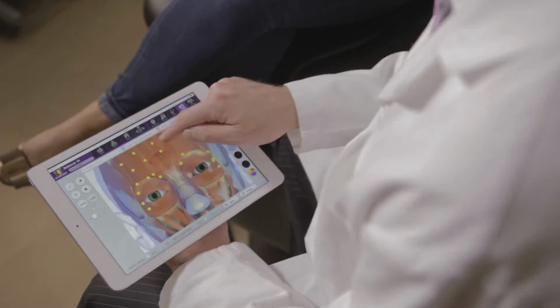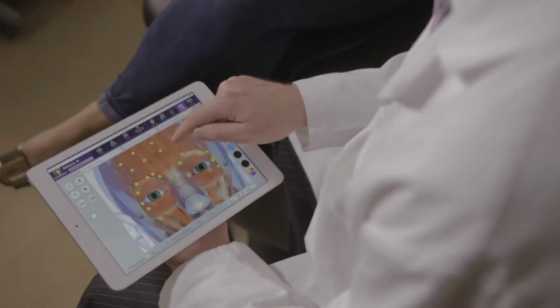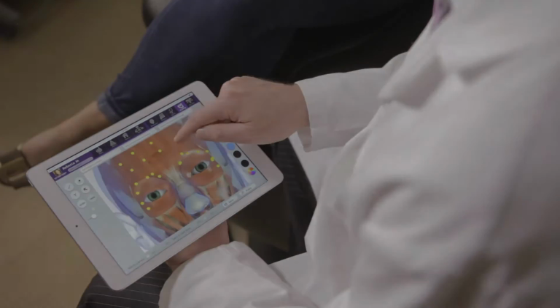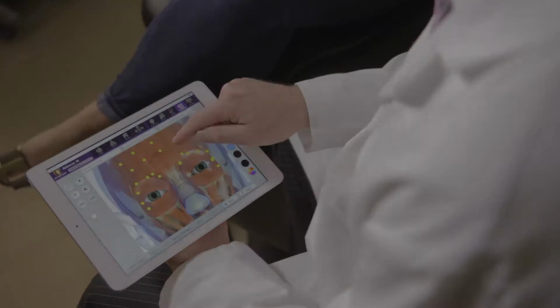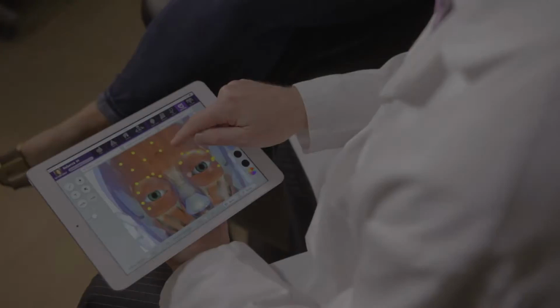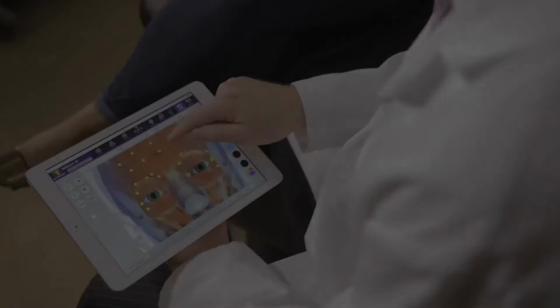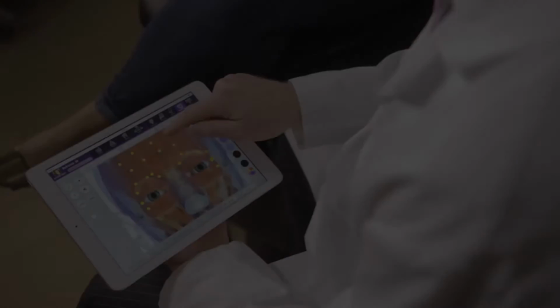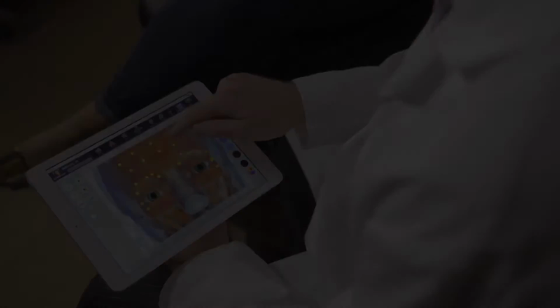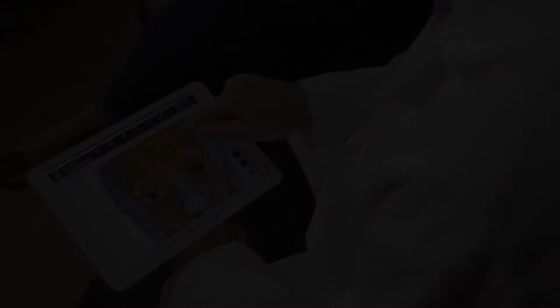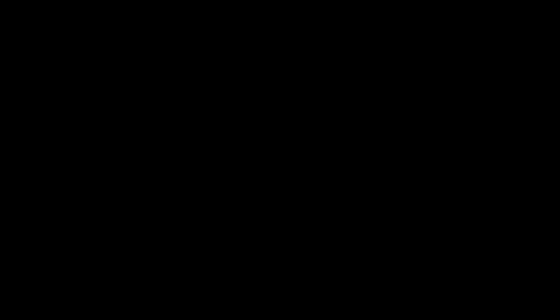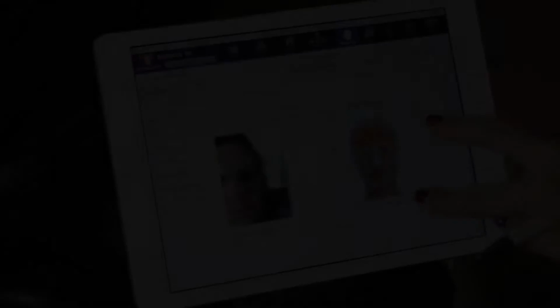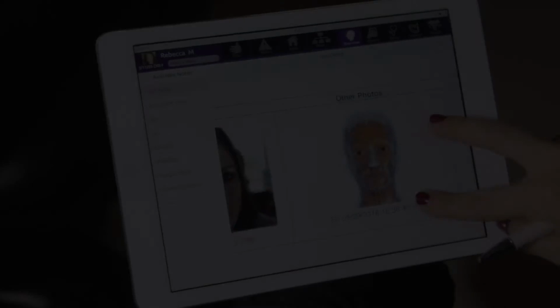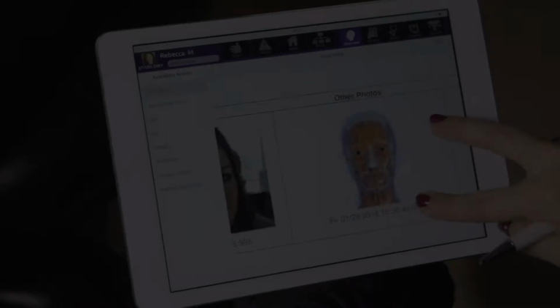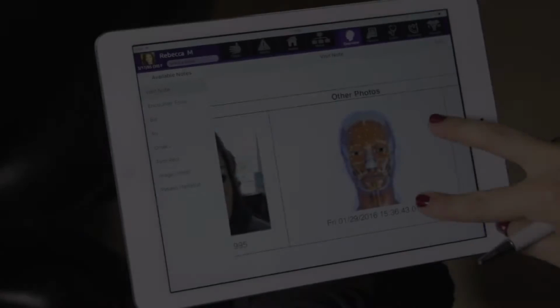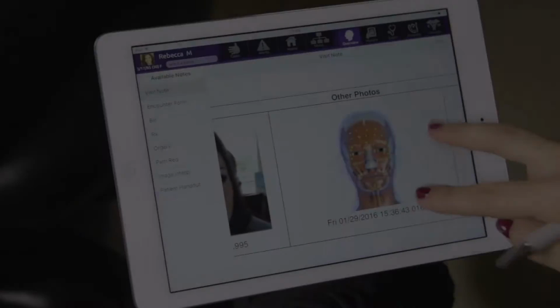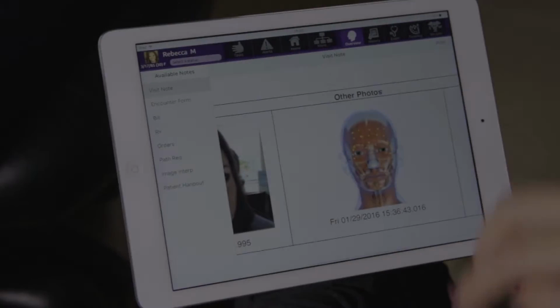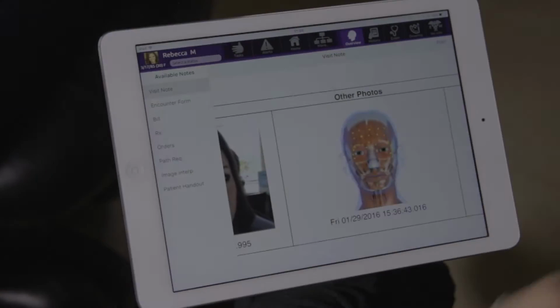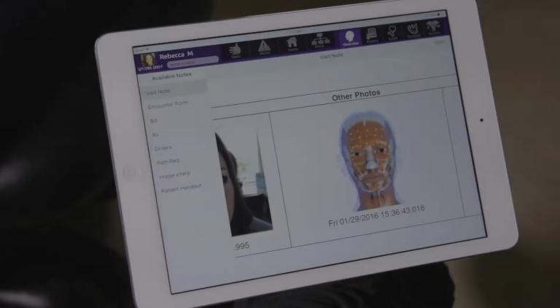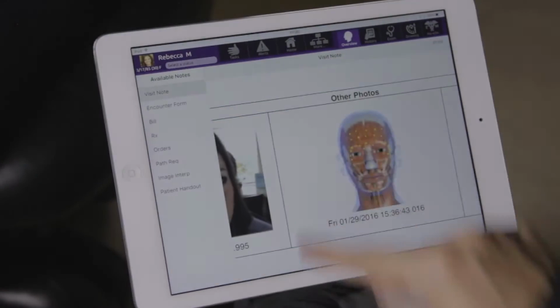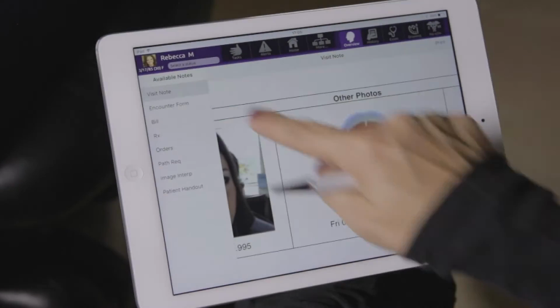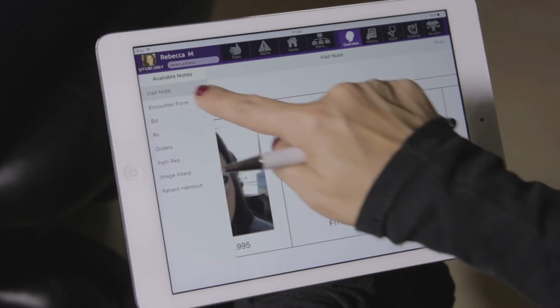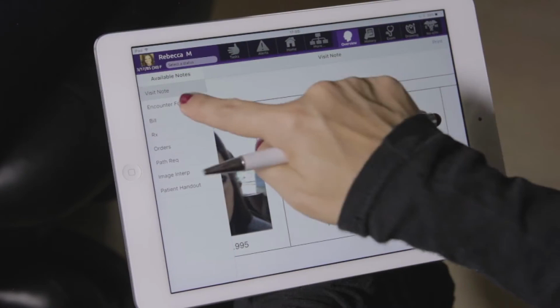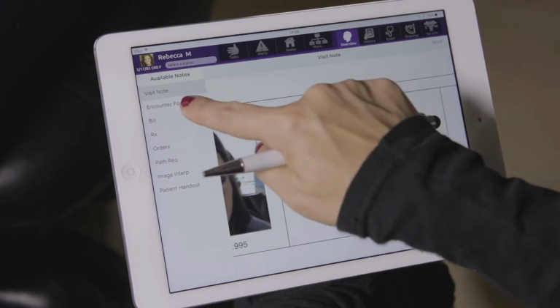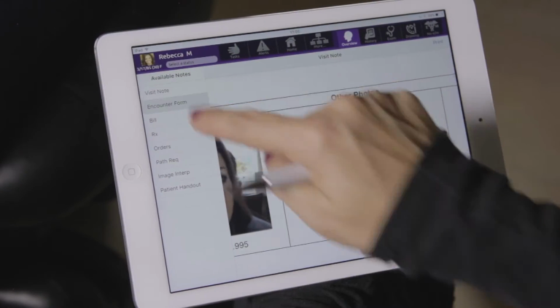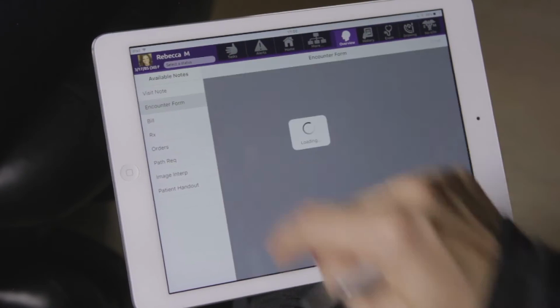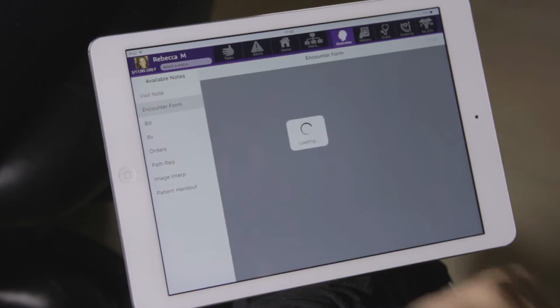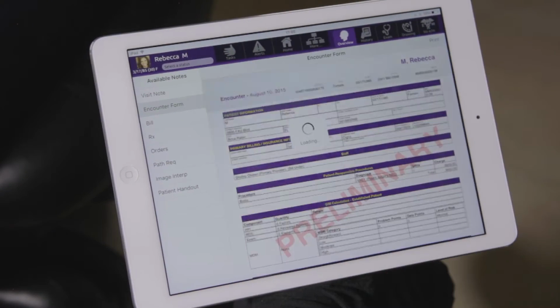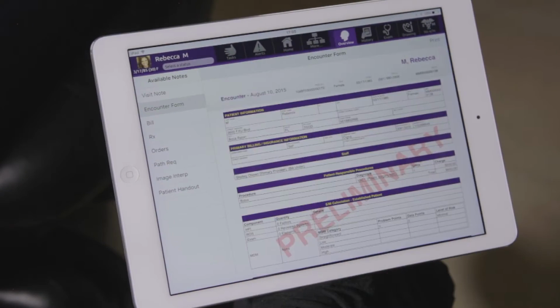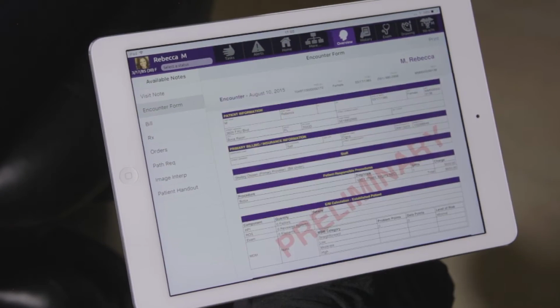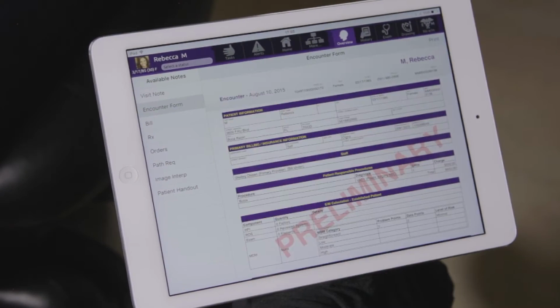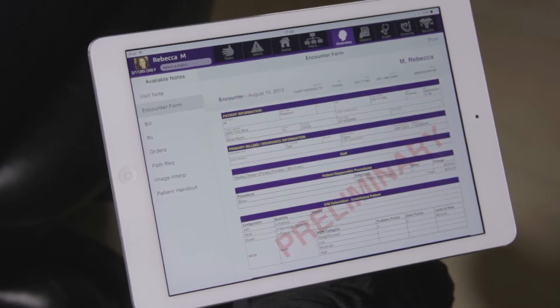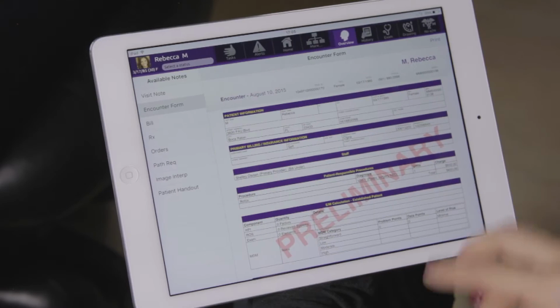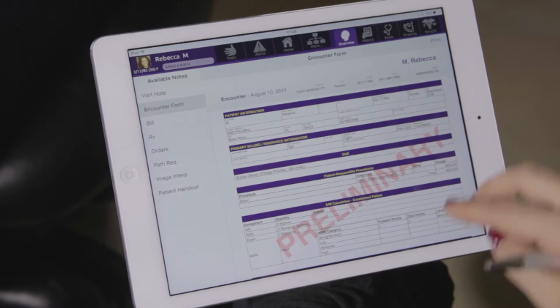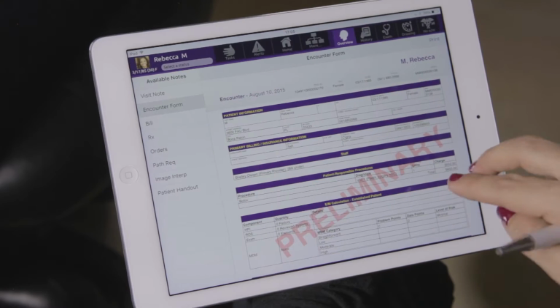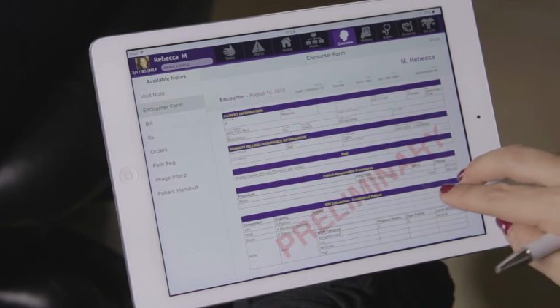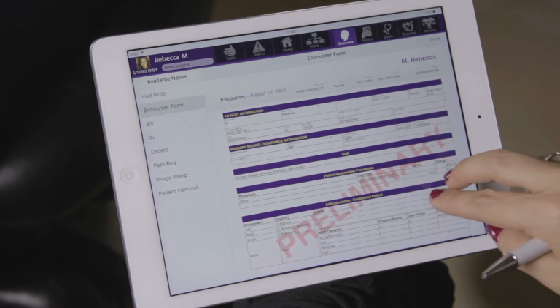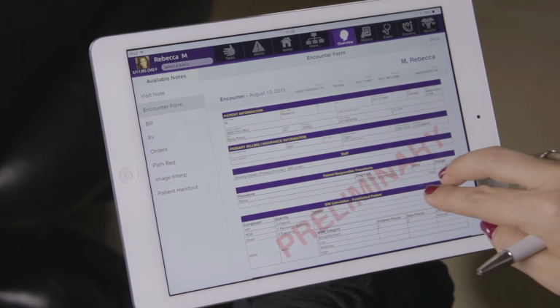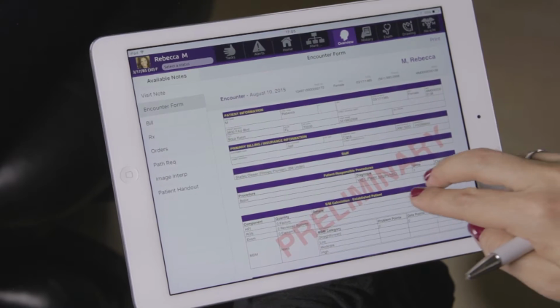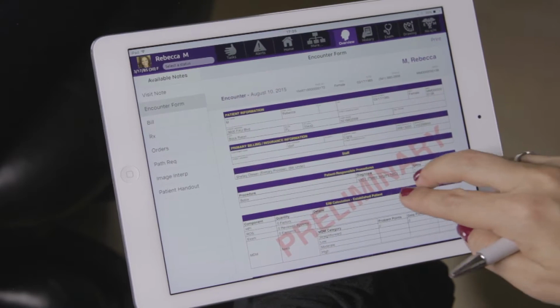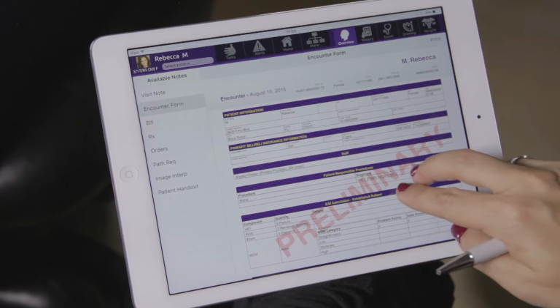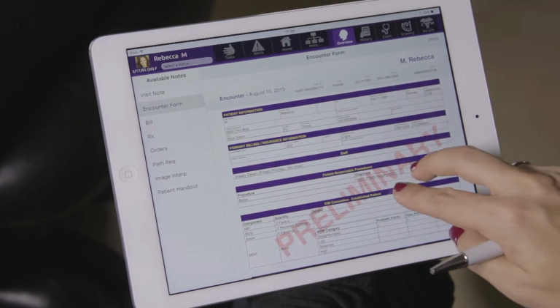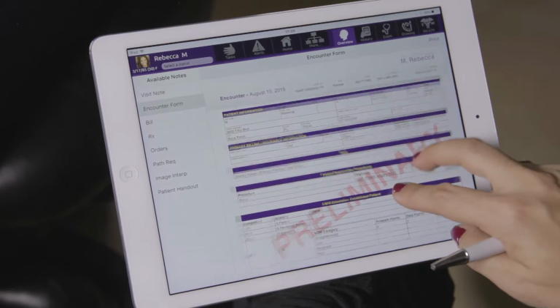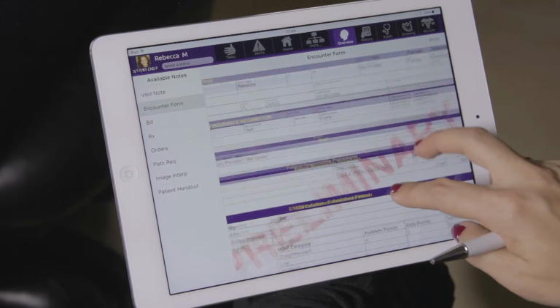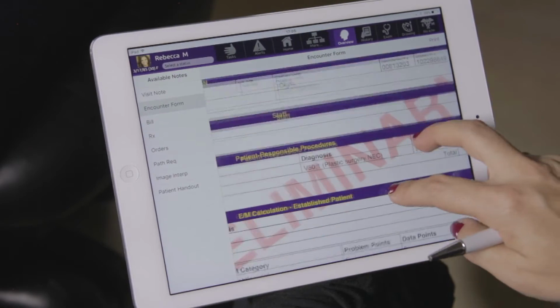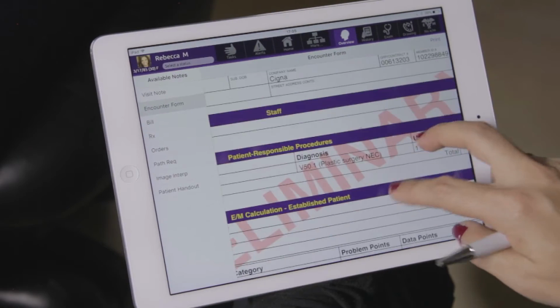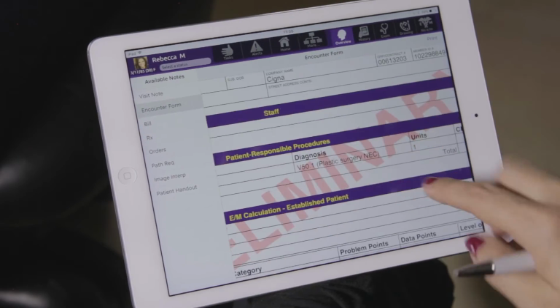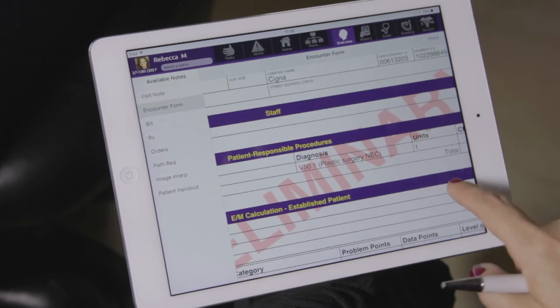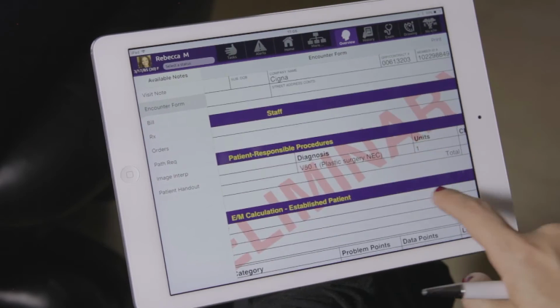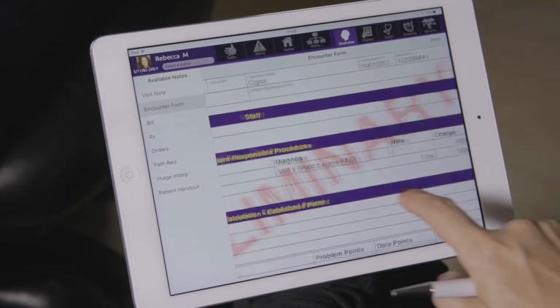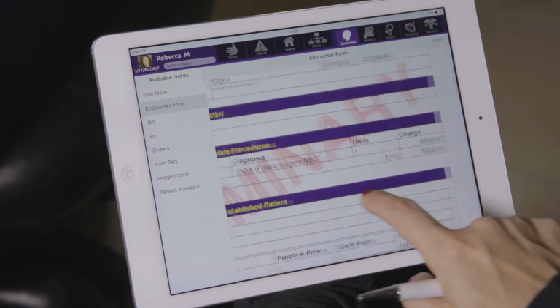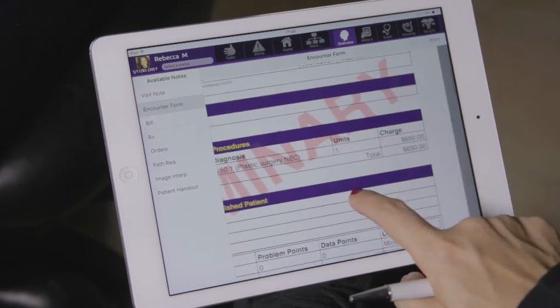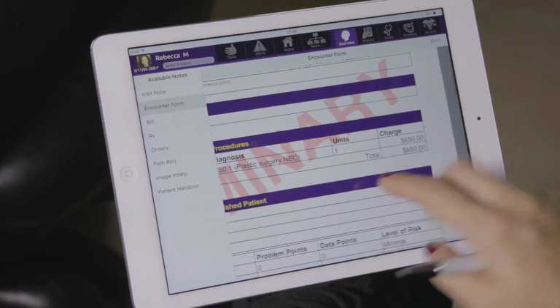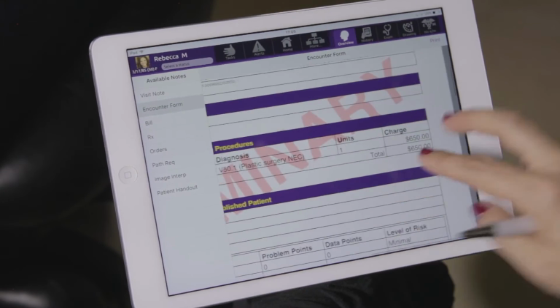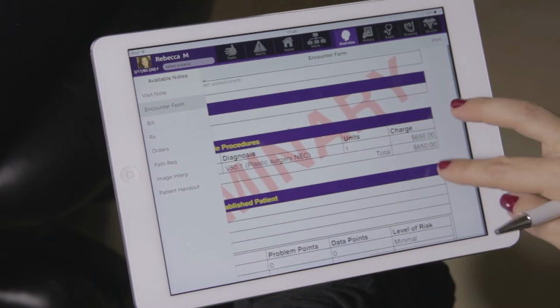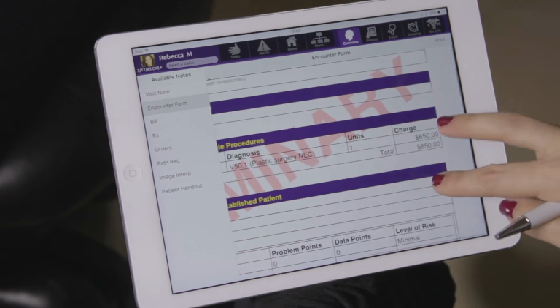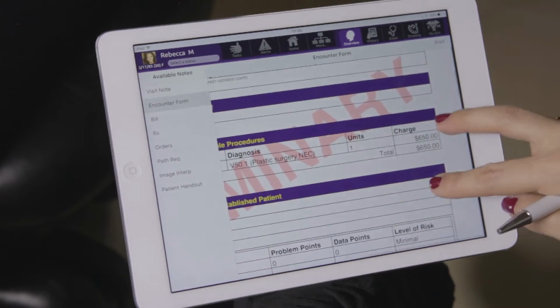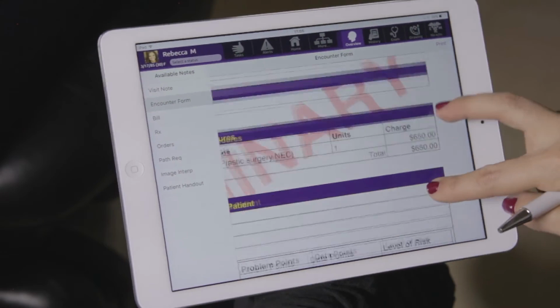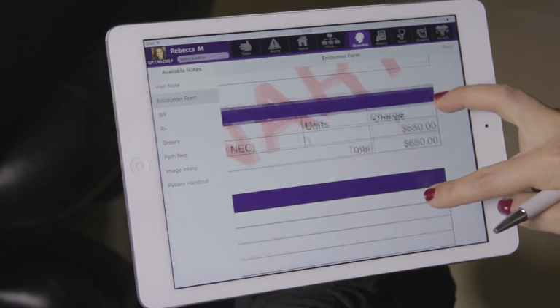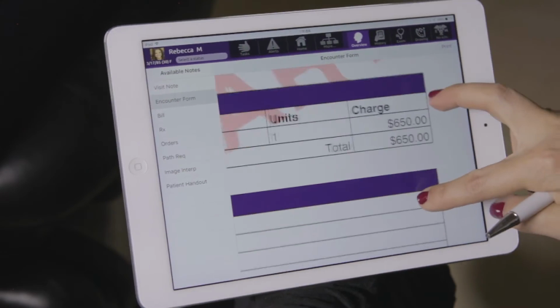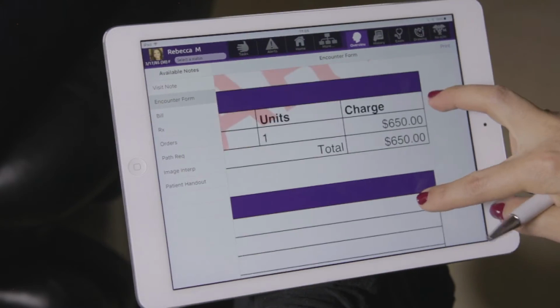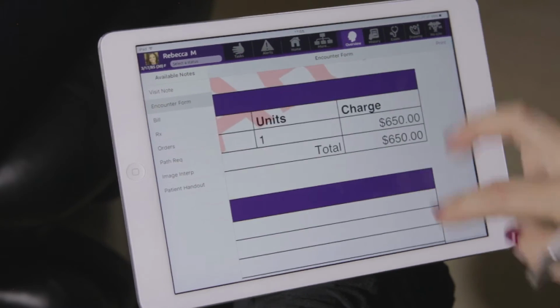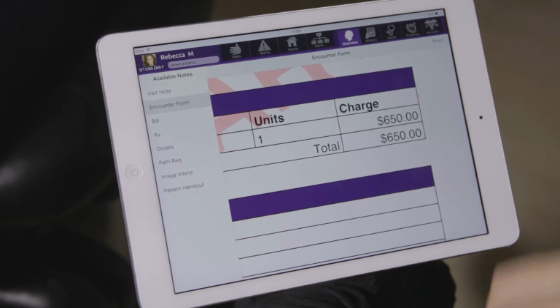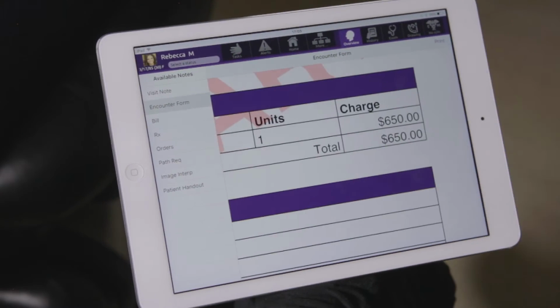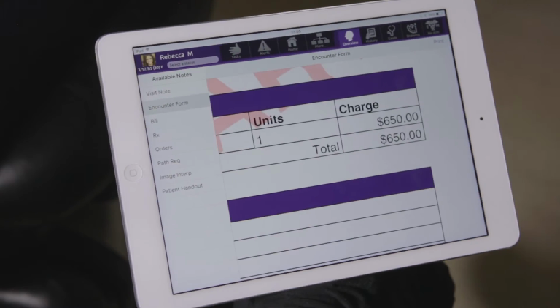Before the patient leaves the room, Emma populates your encounter form automatically, noting the procedures received and amounts due.